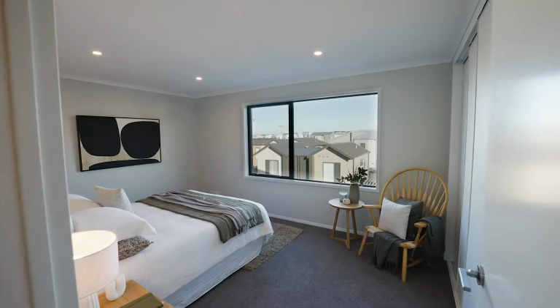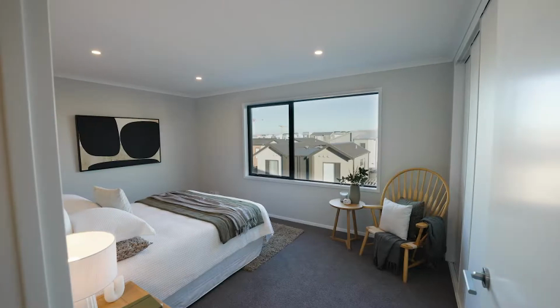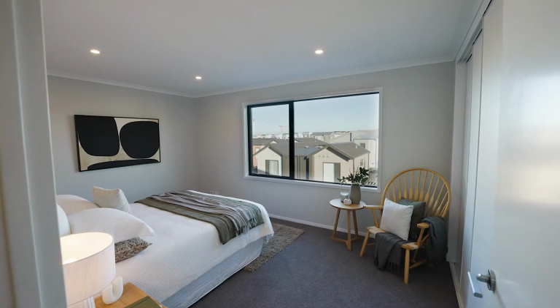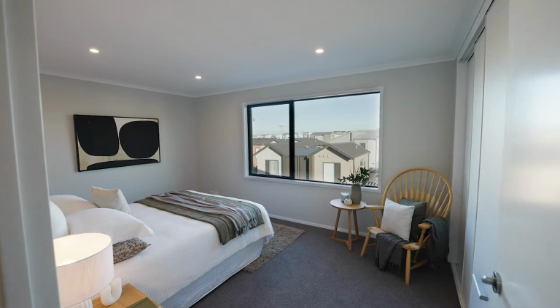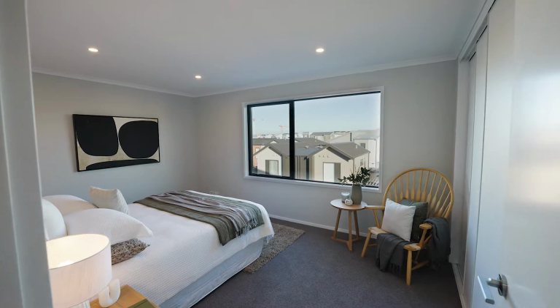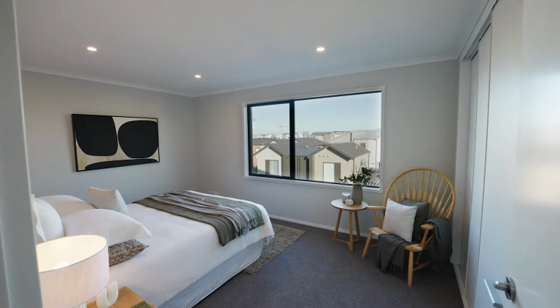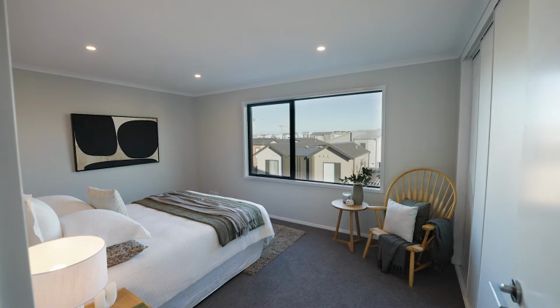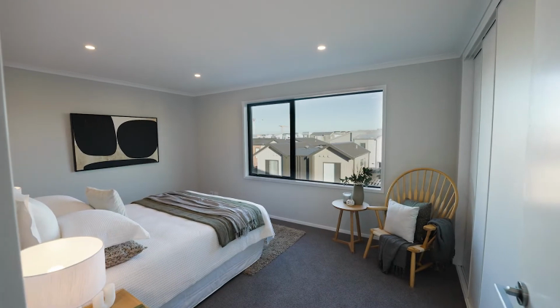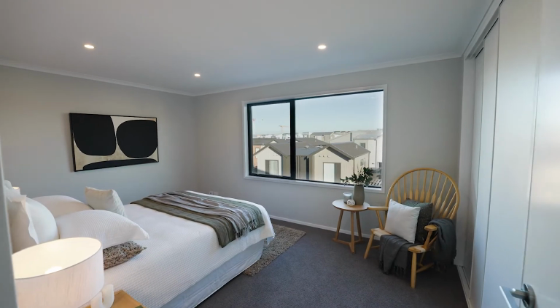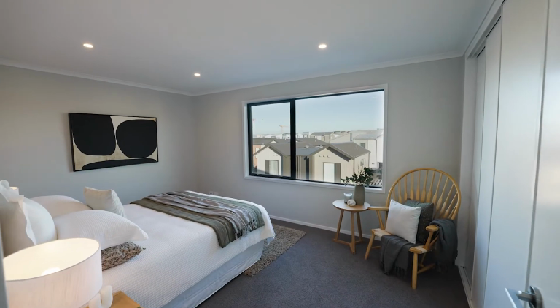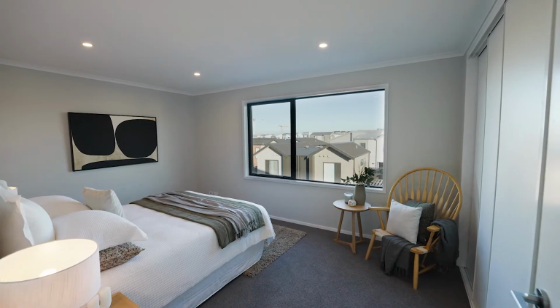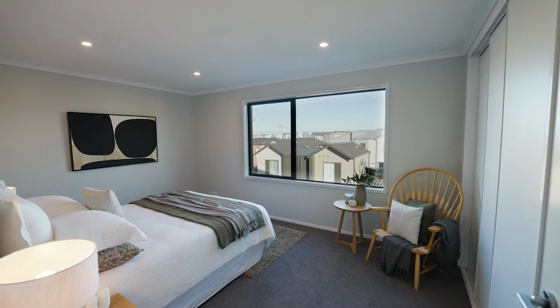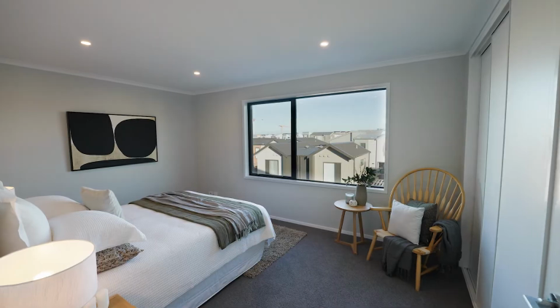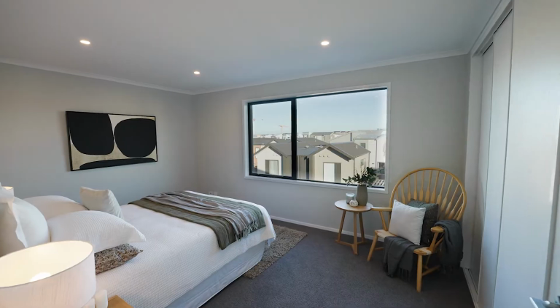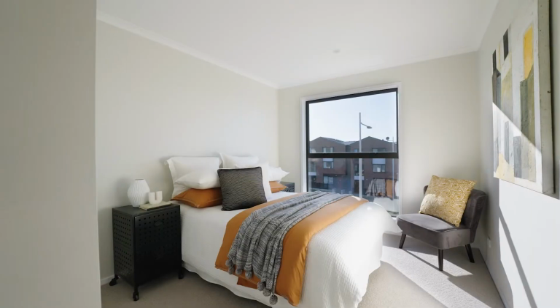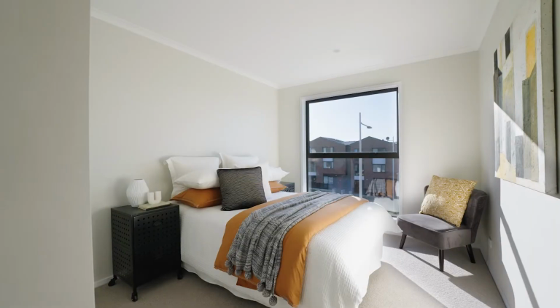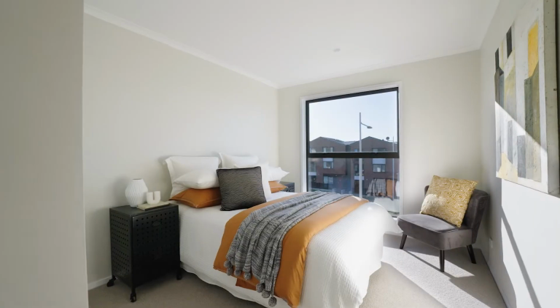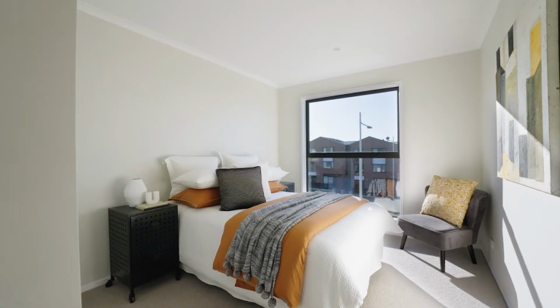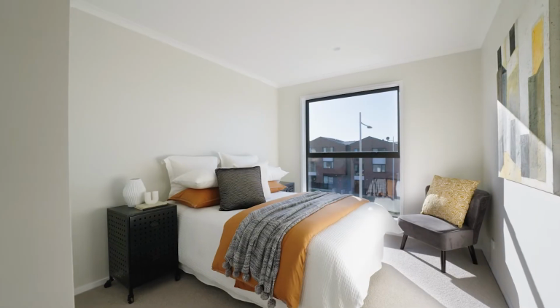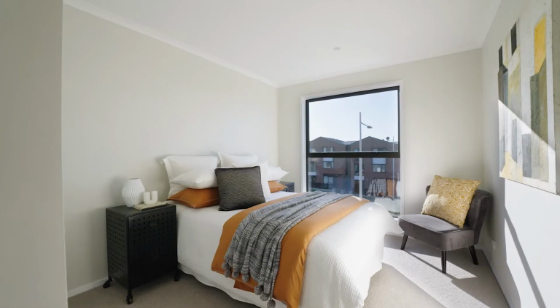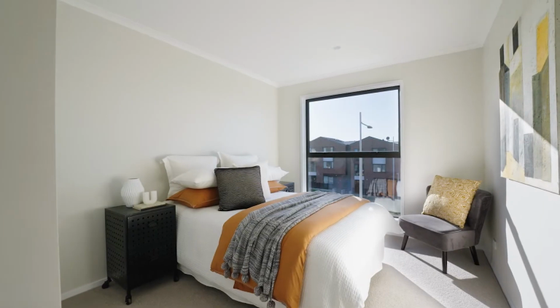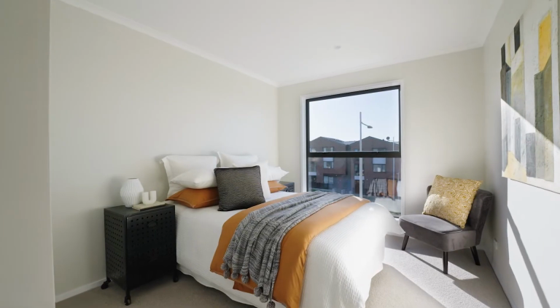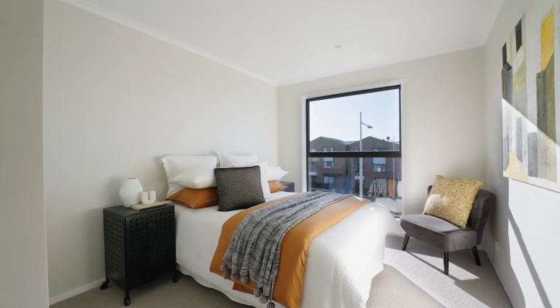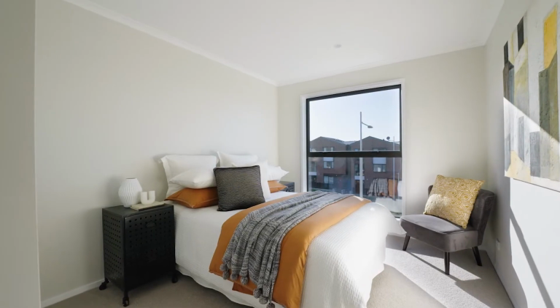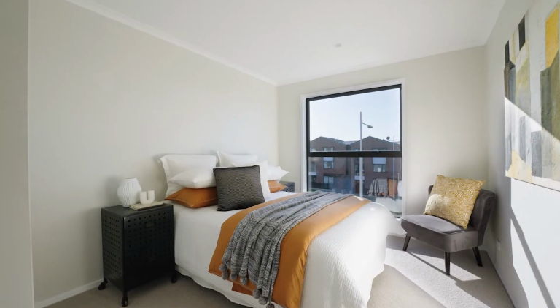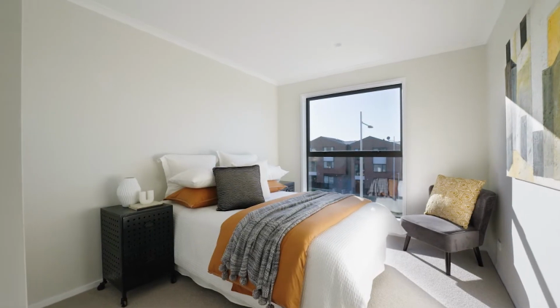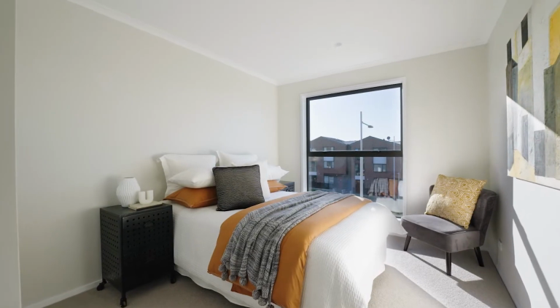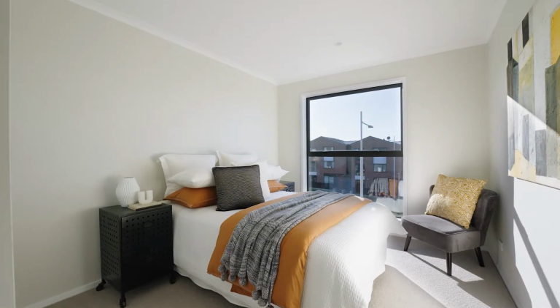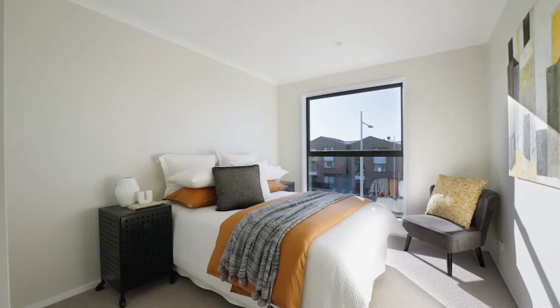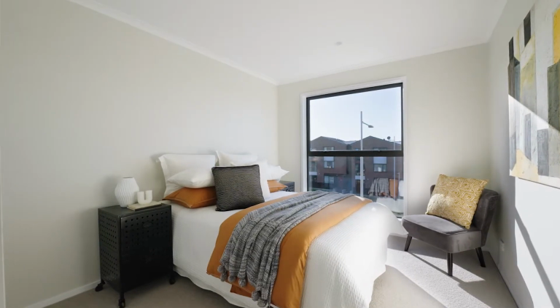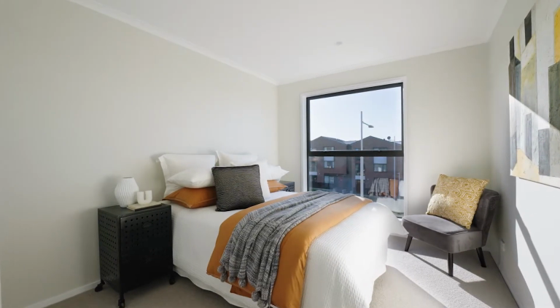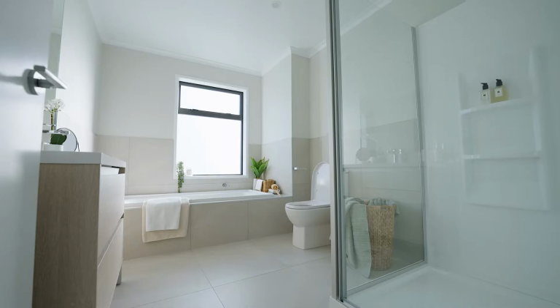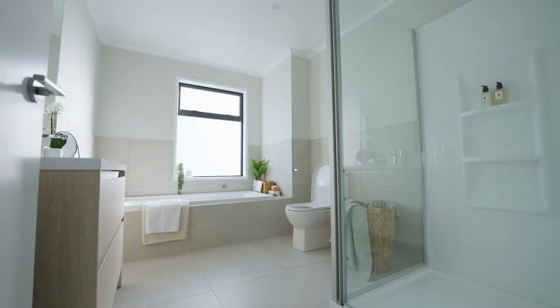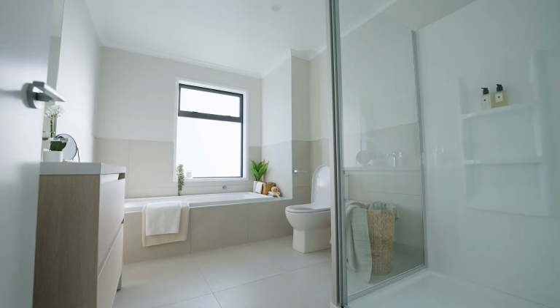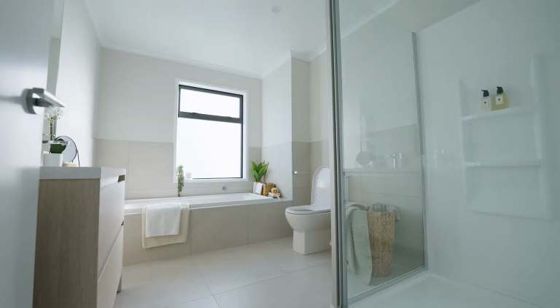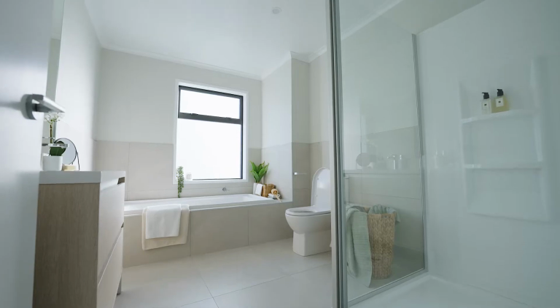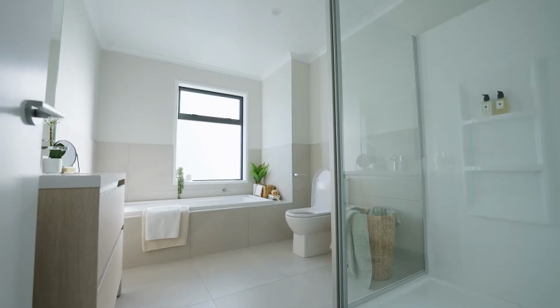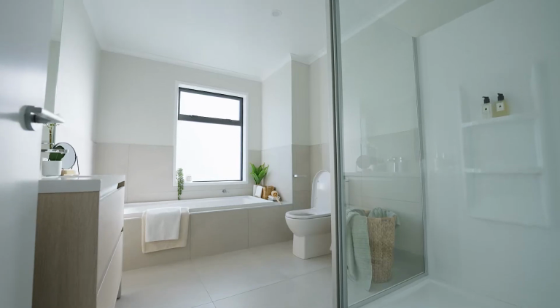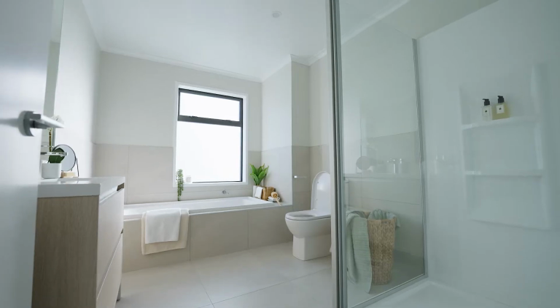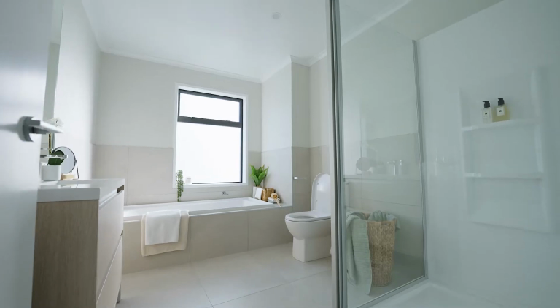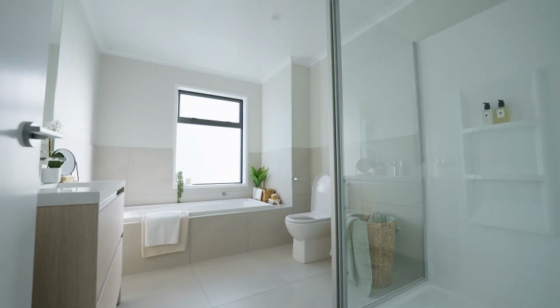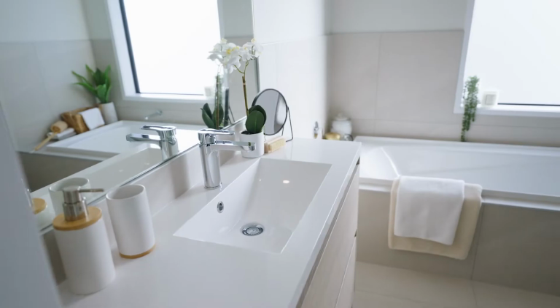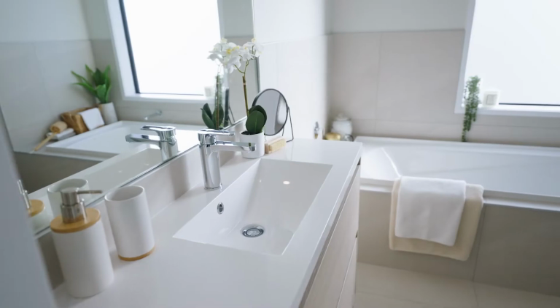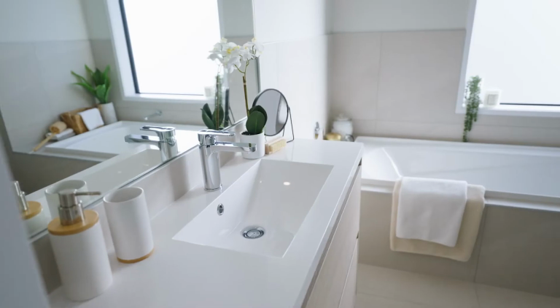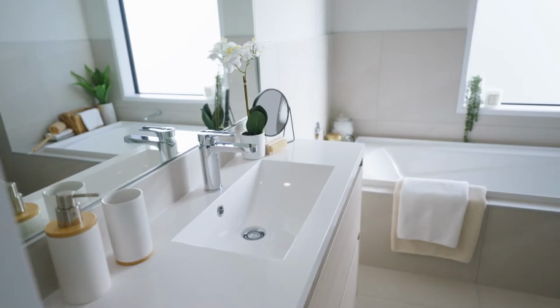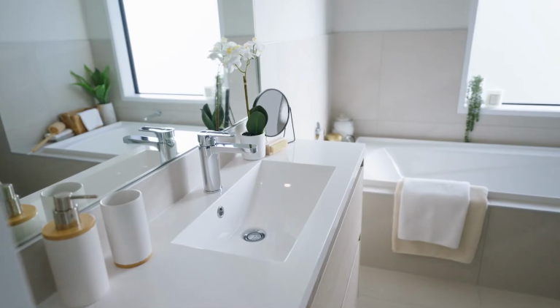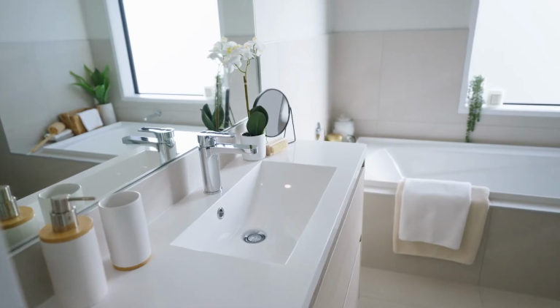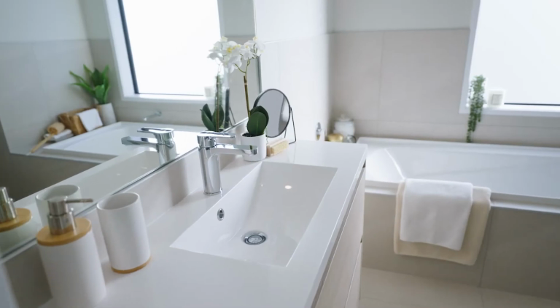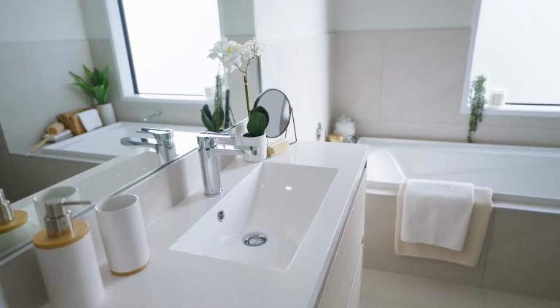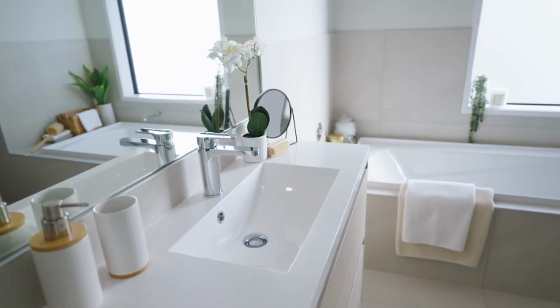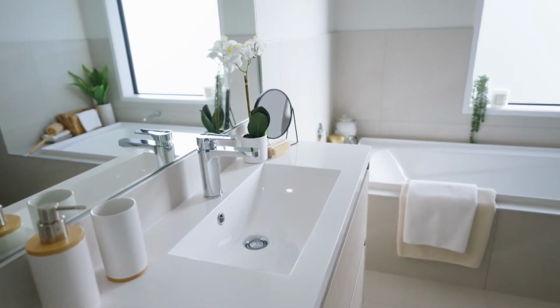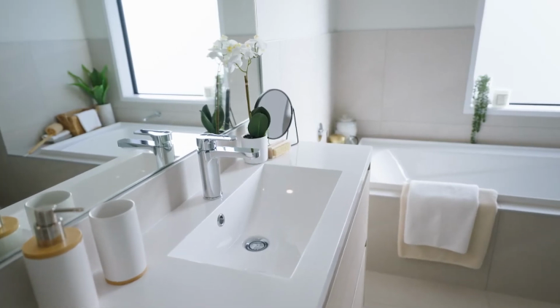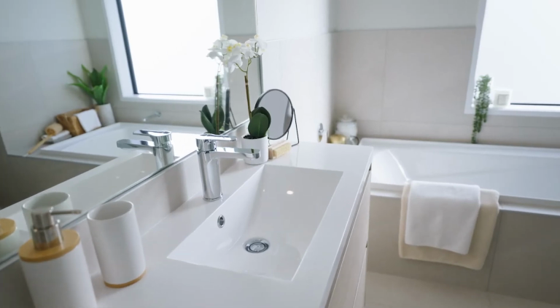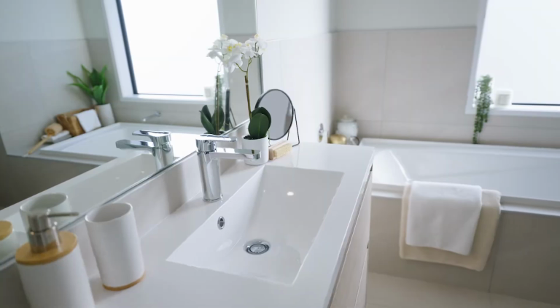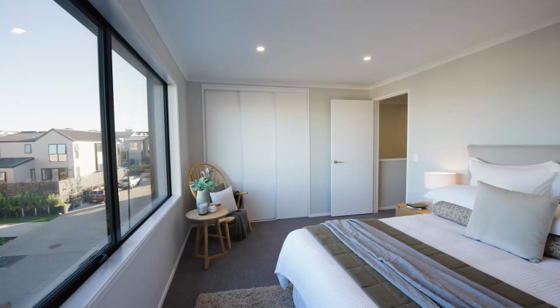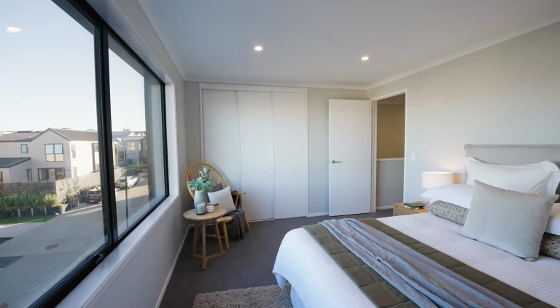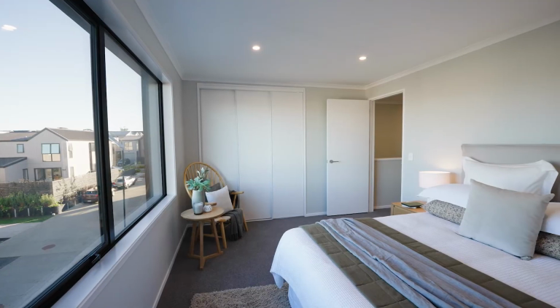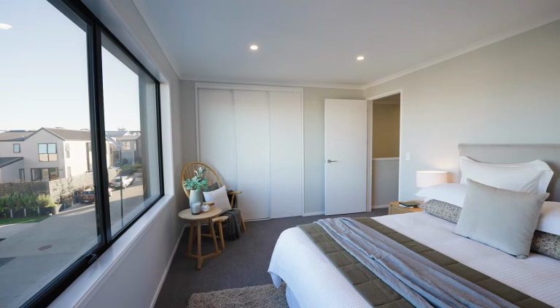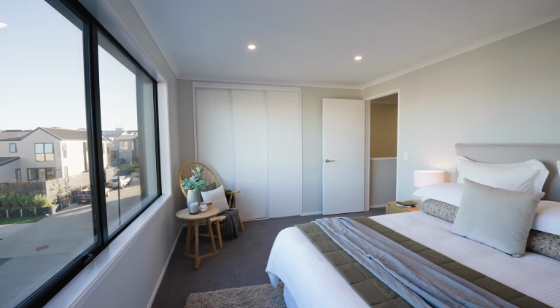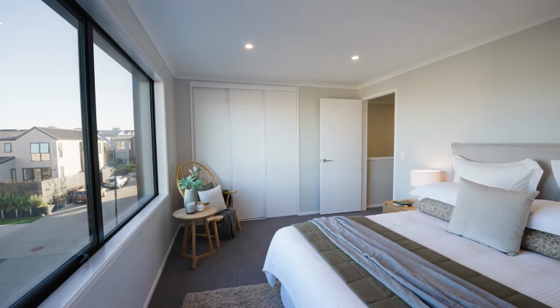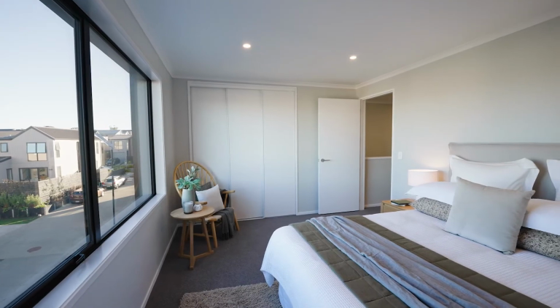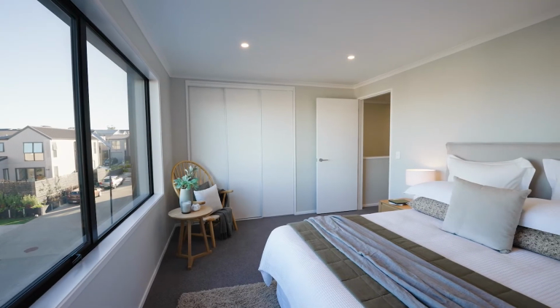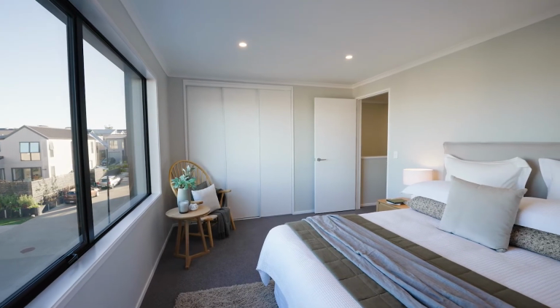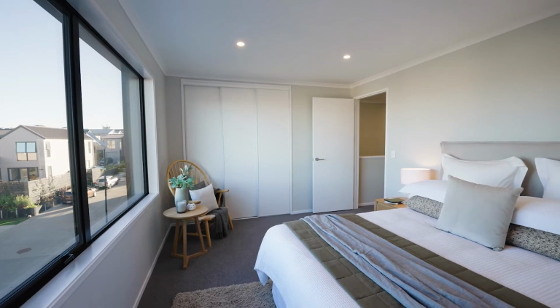Upstairs you will find three generous light-filled bedrooms, a modern bathroom, a separate laundry and ample storage space.